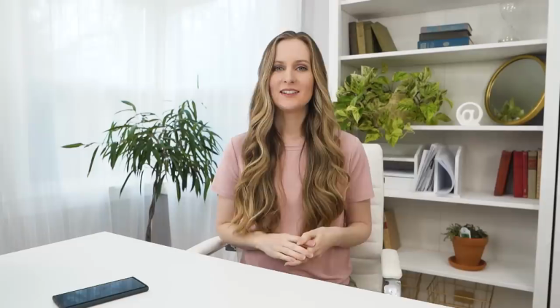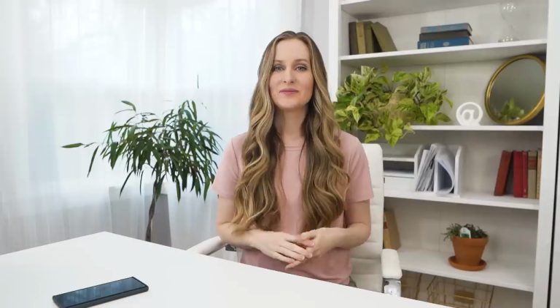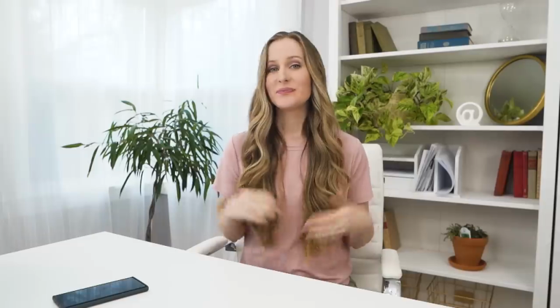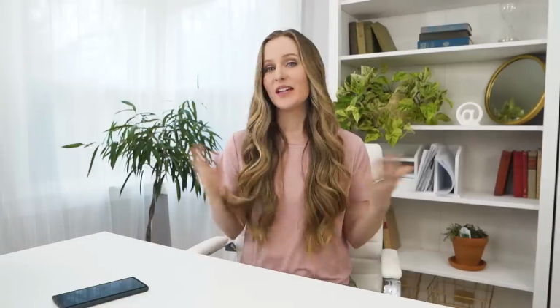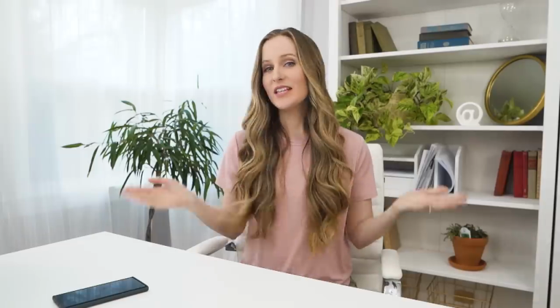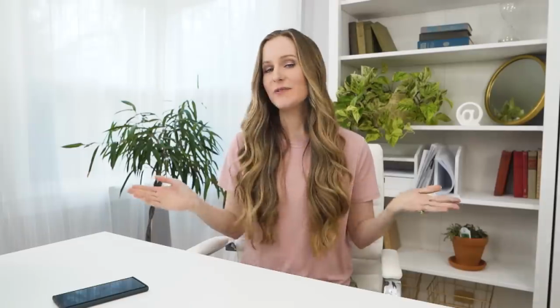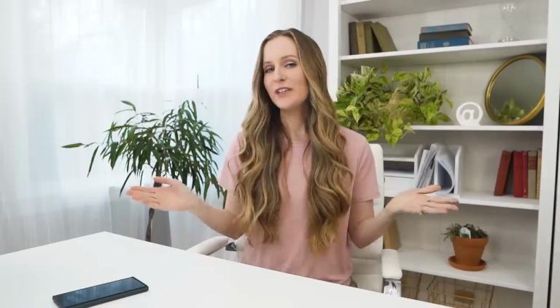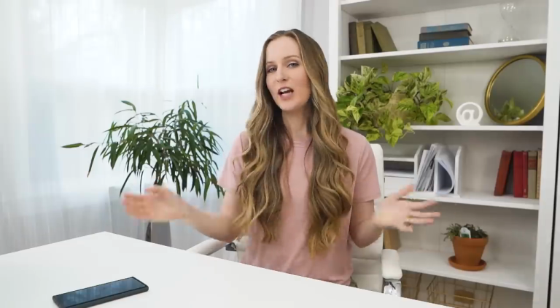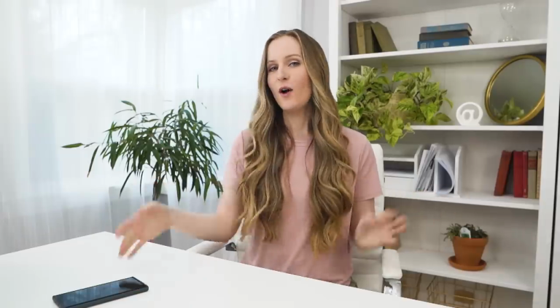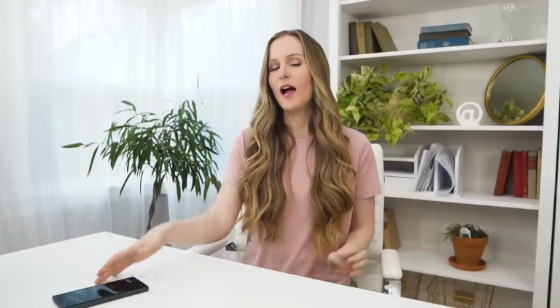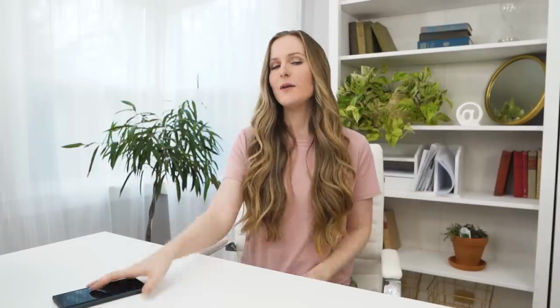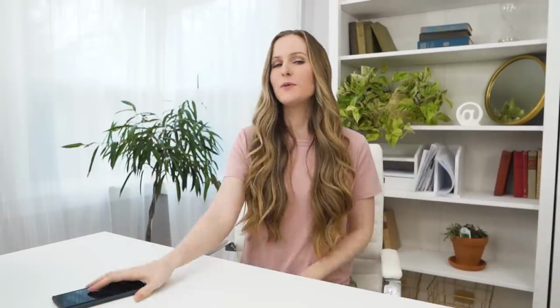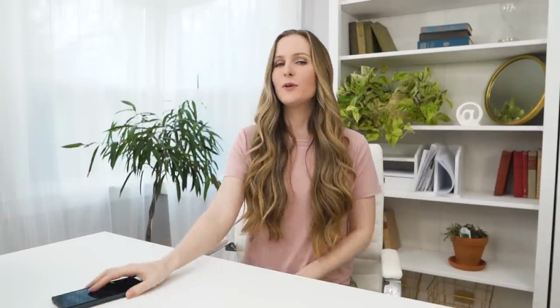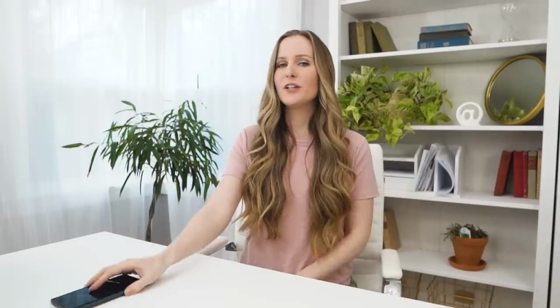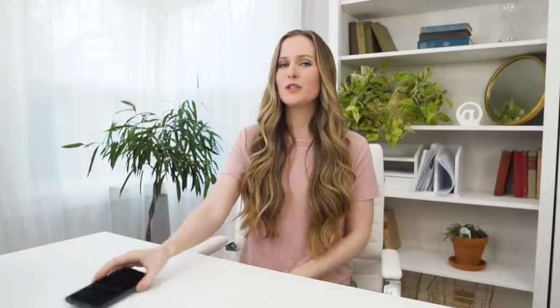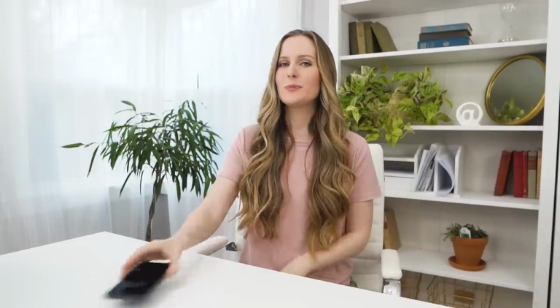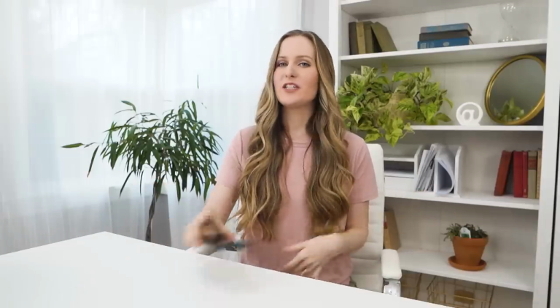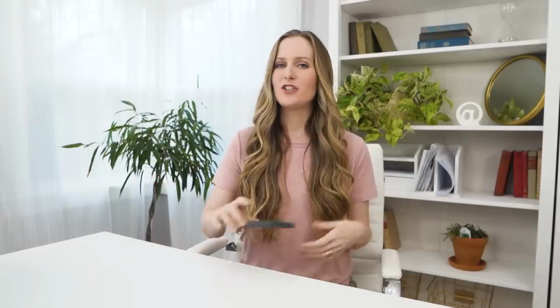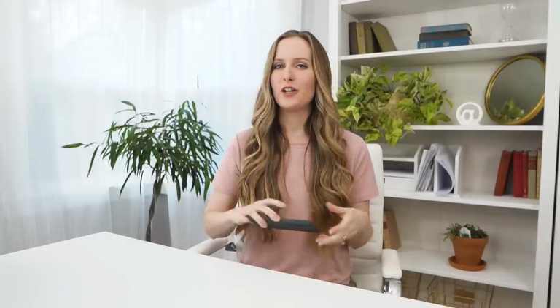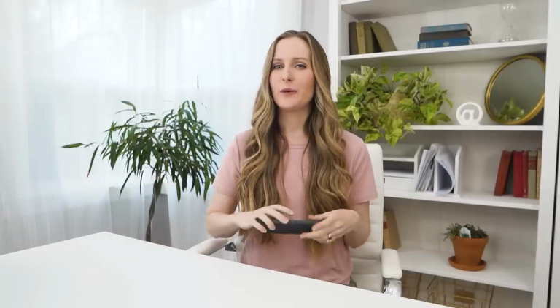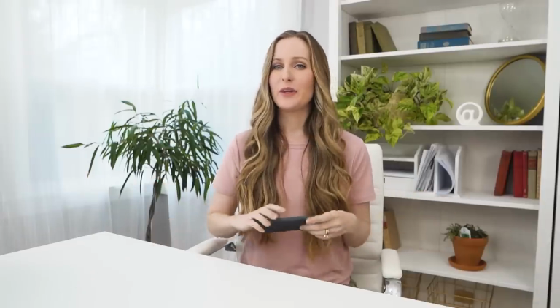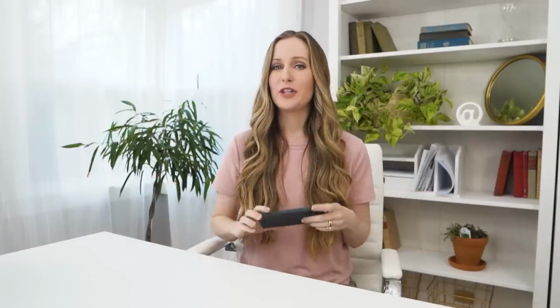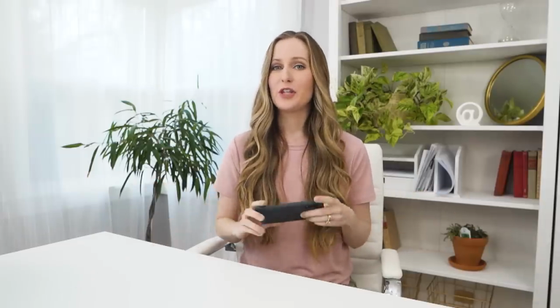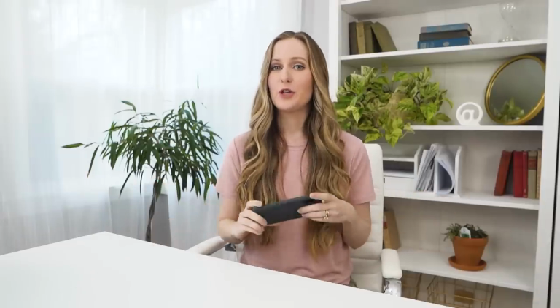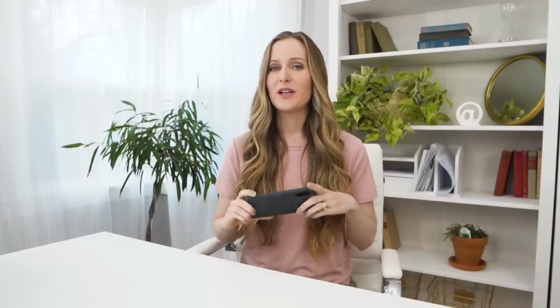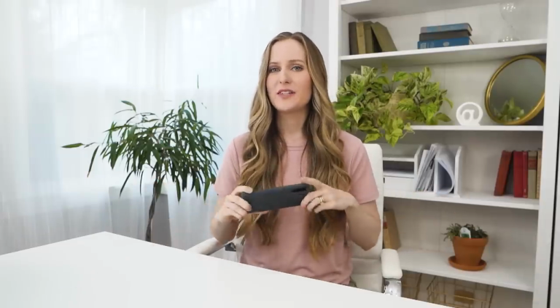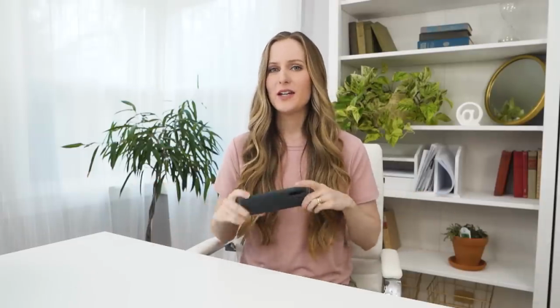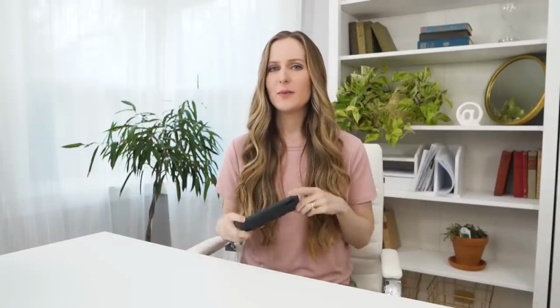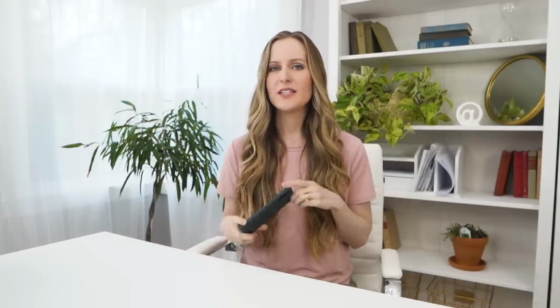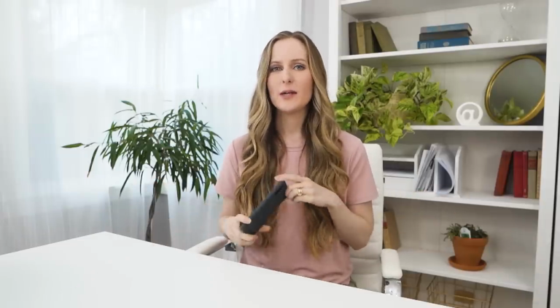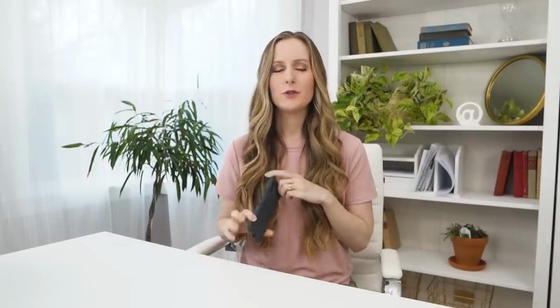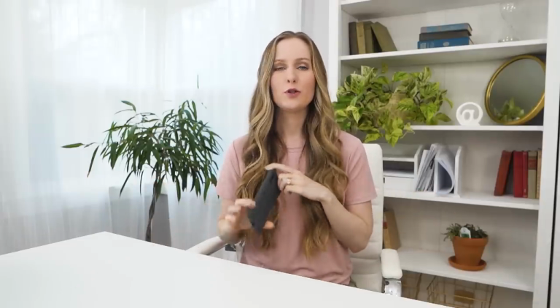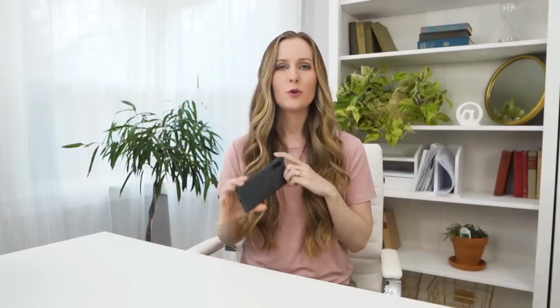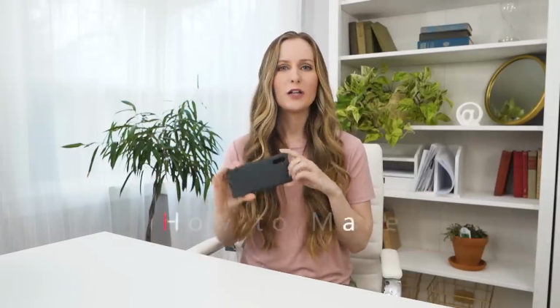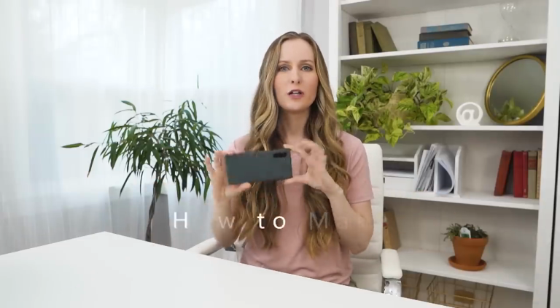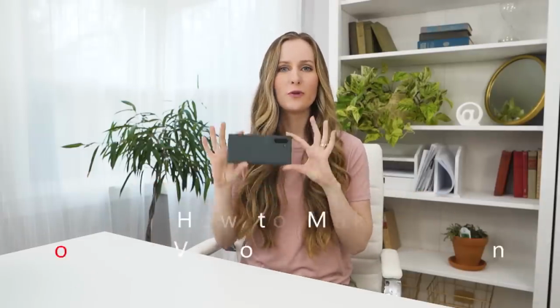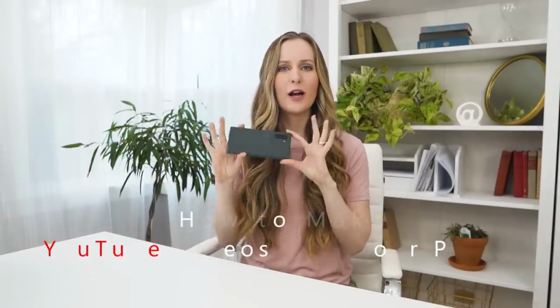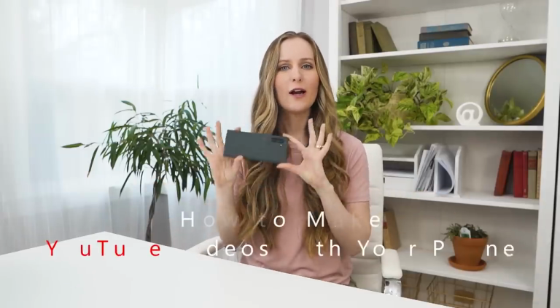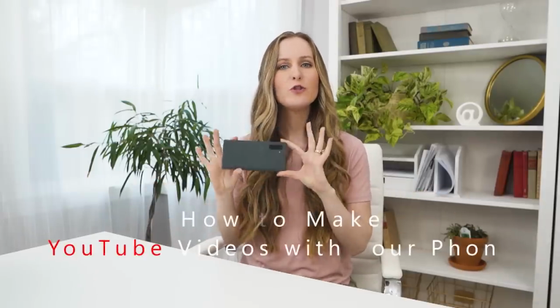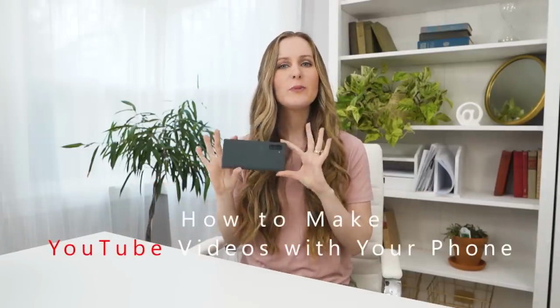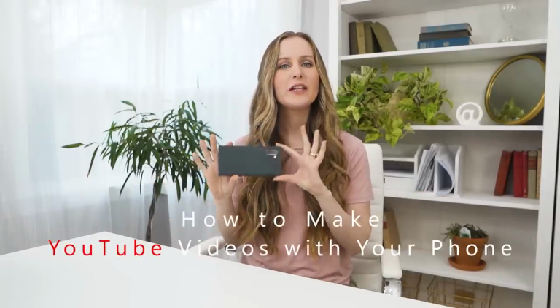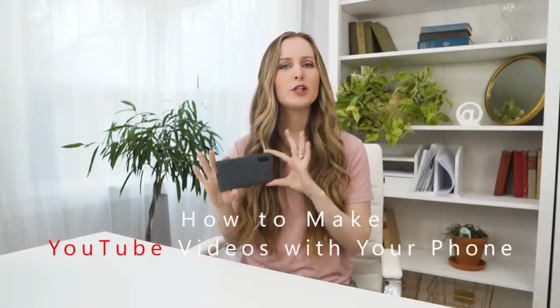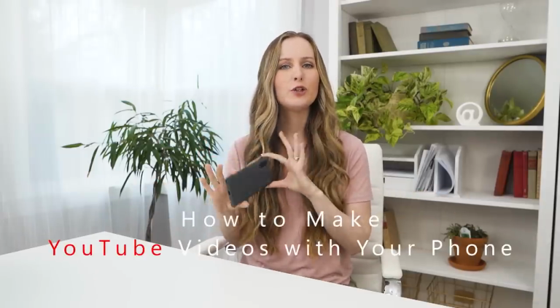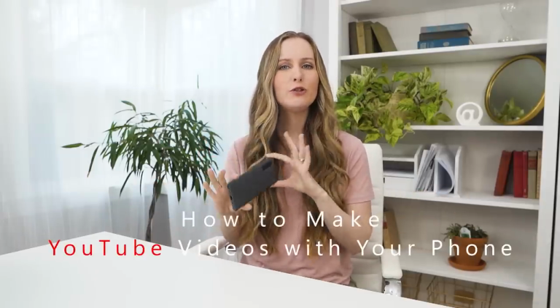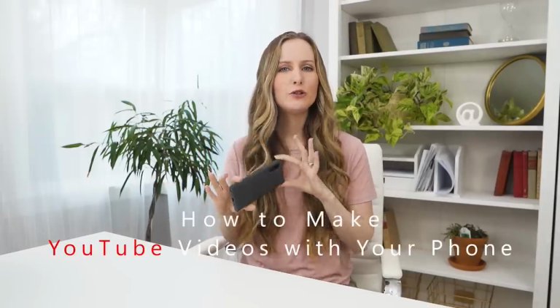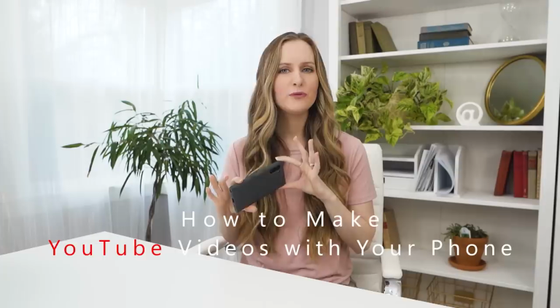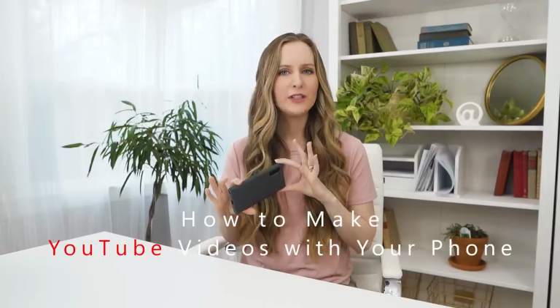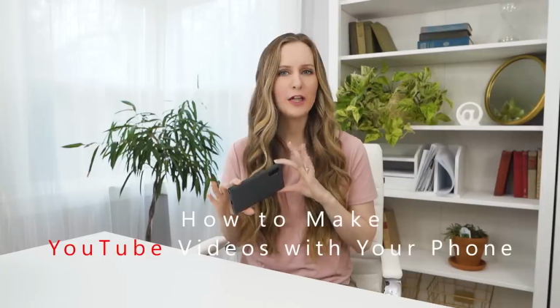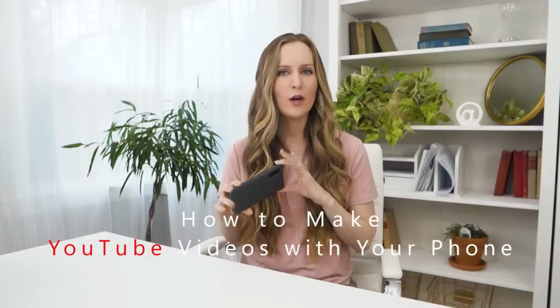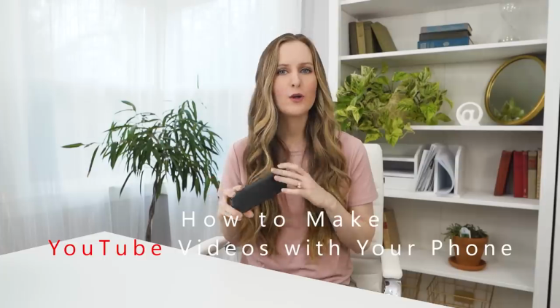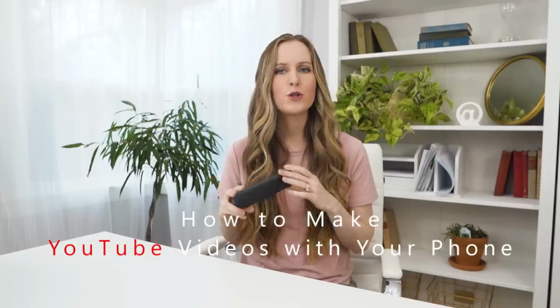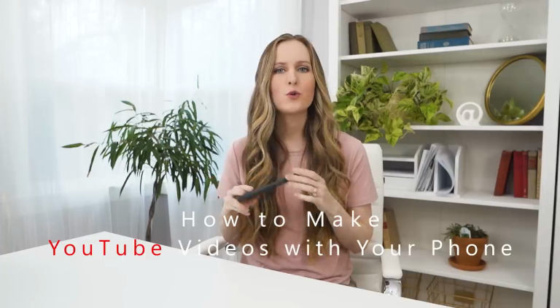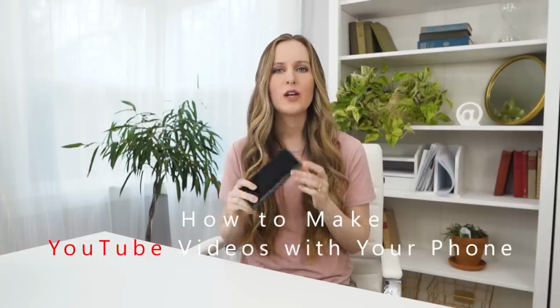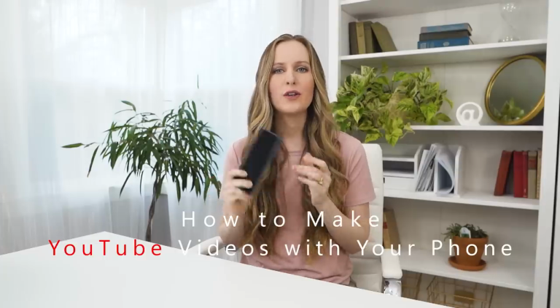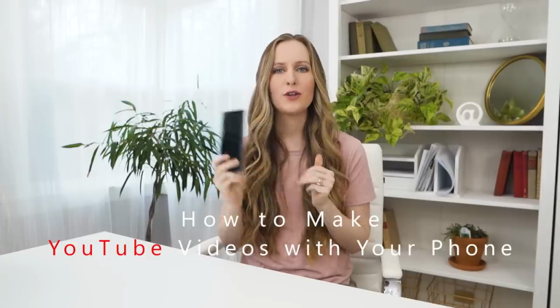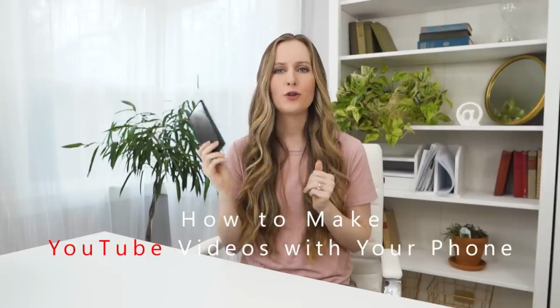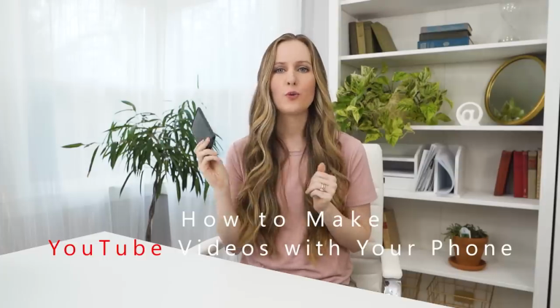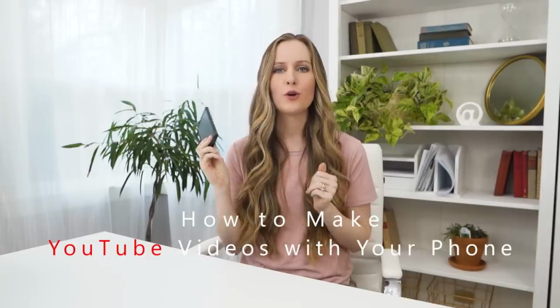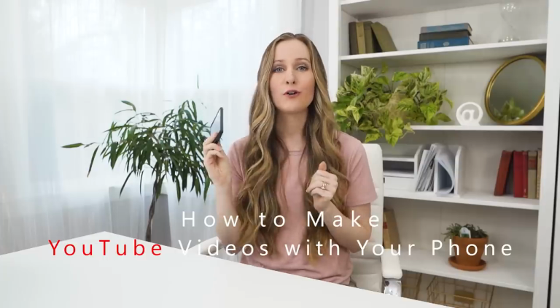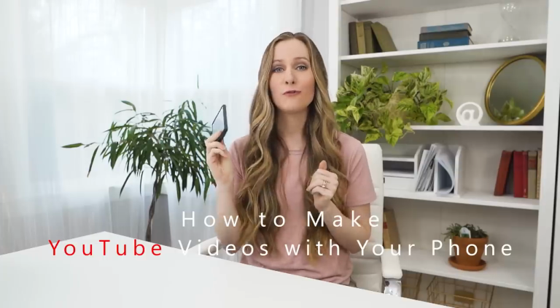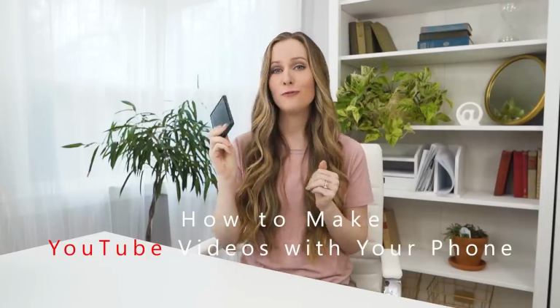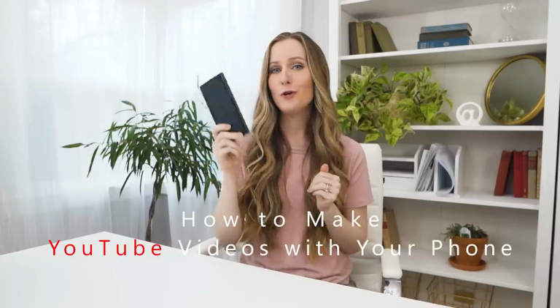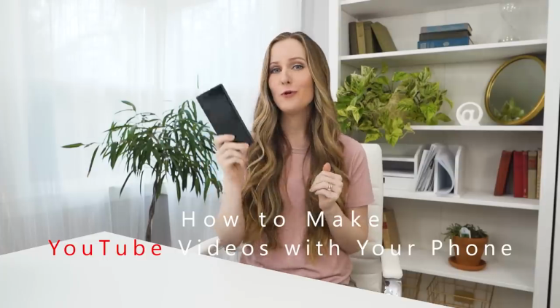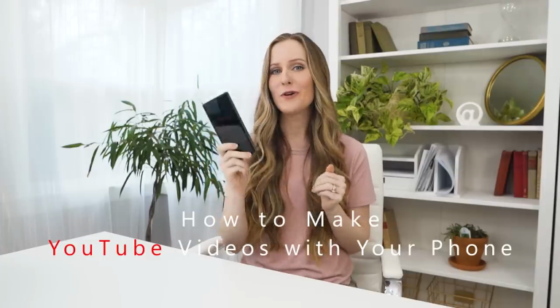In this video, I'm going to be sharing with you a step-by-step tutorial for how to make YouTube videos with your phone.